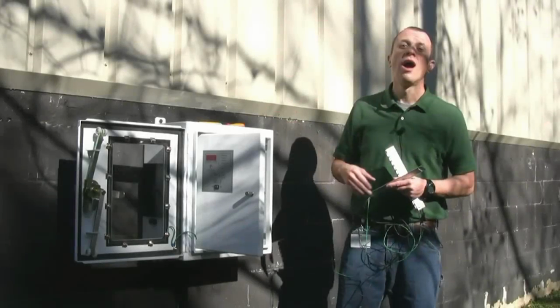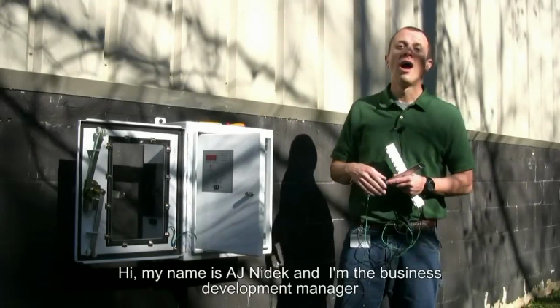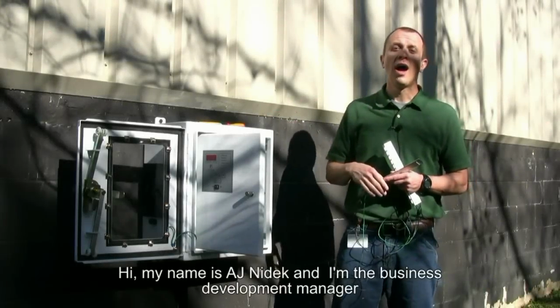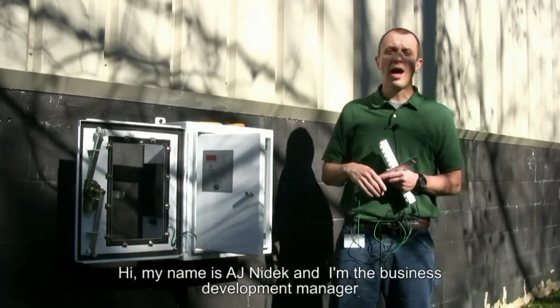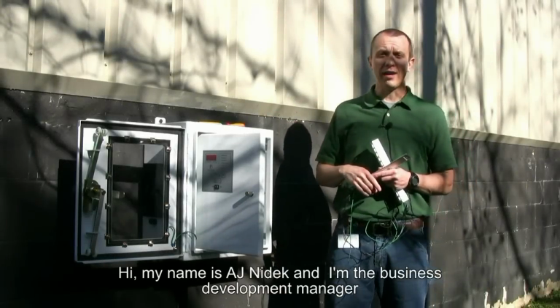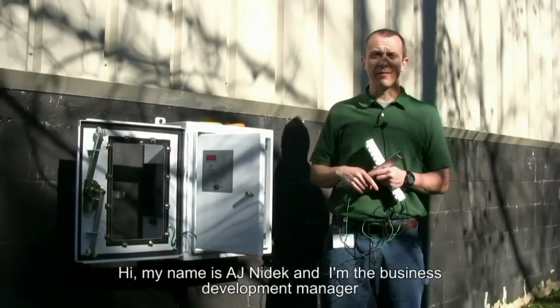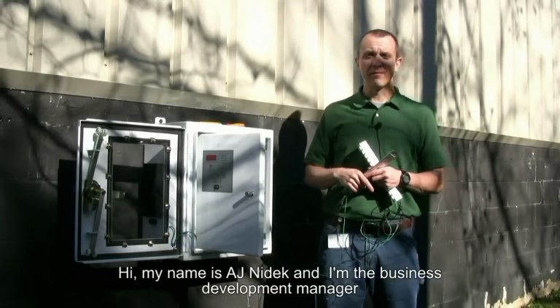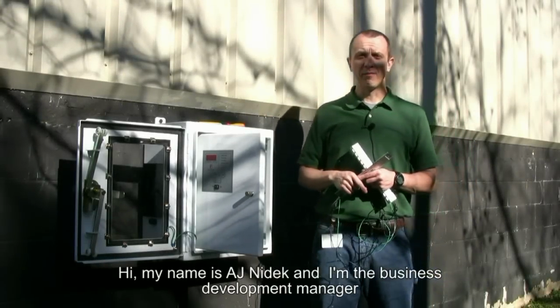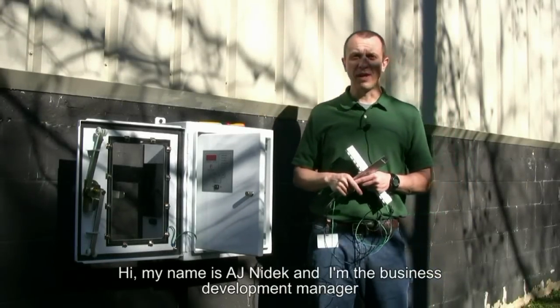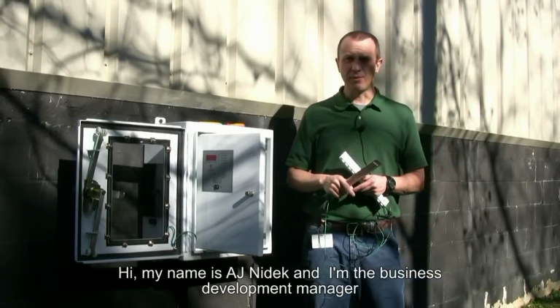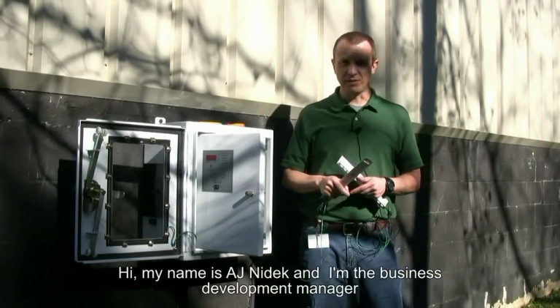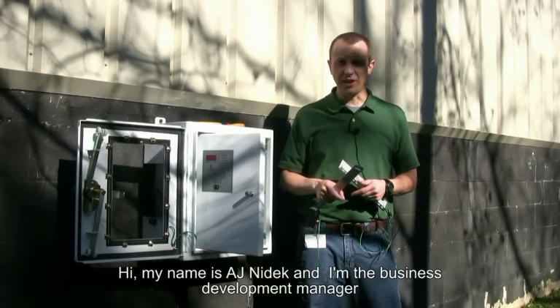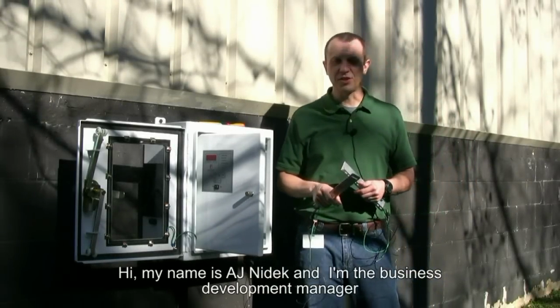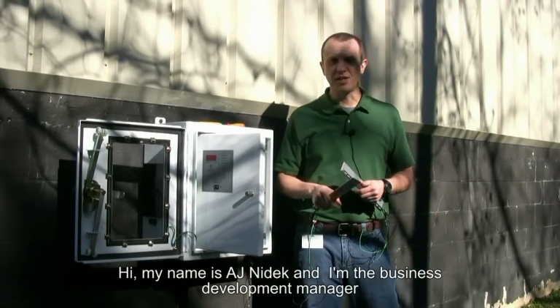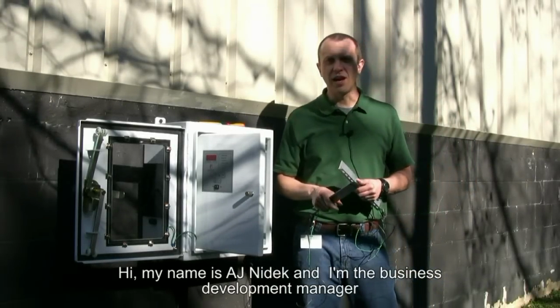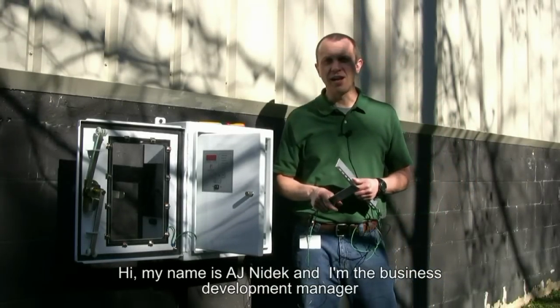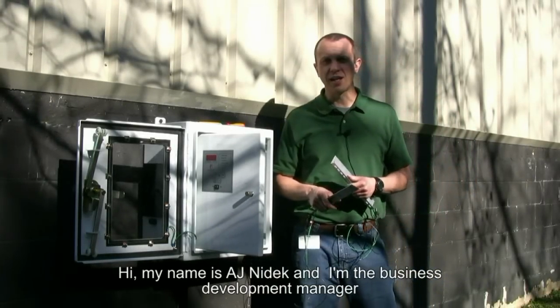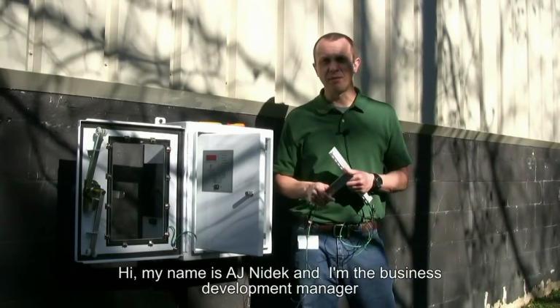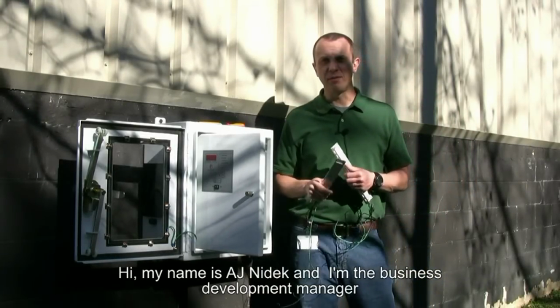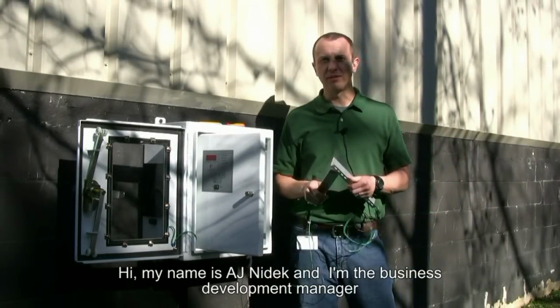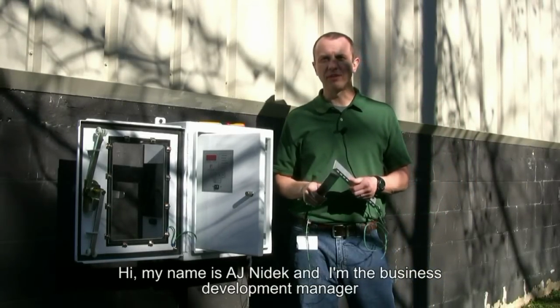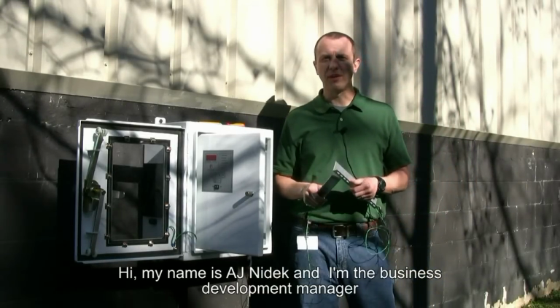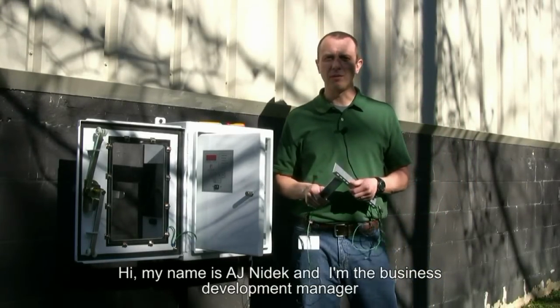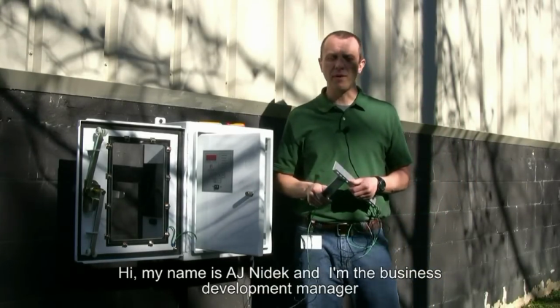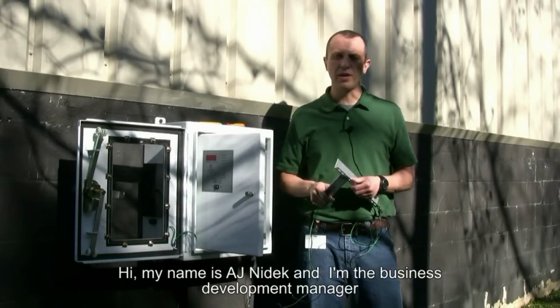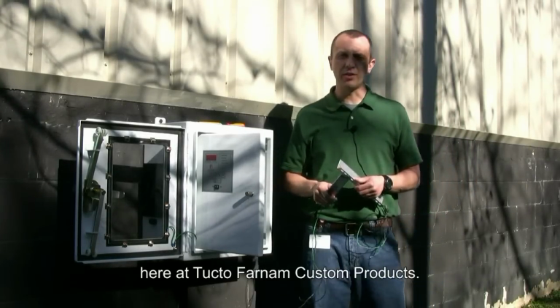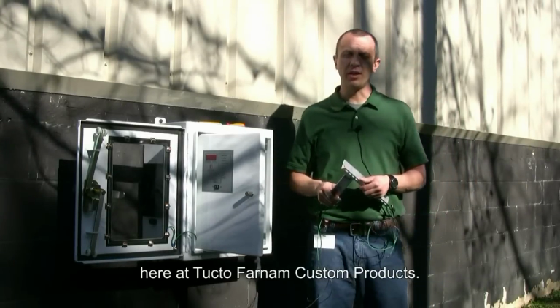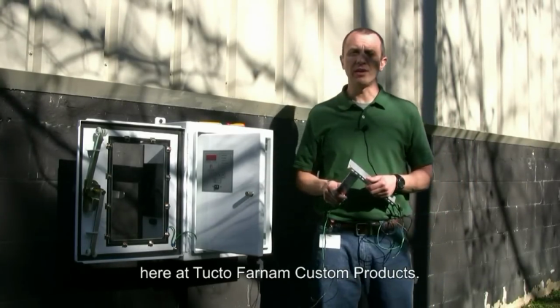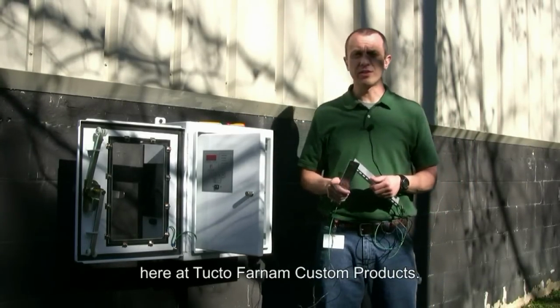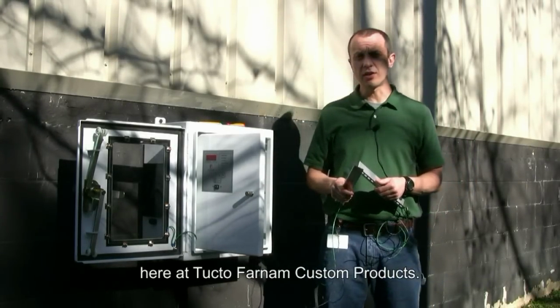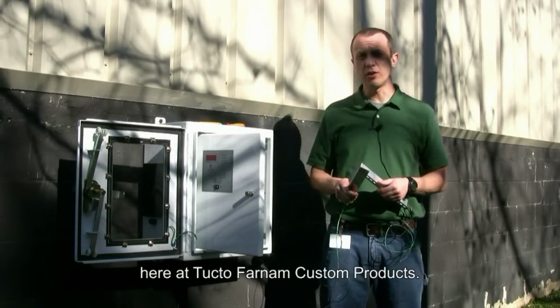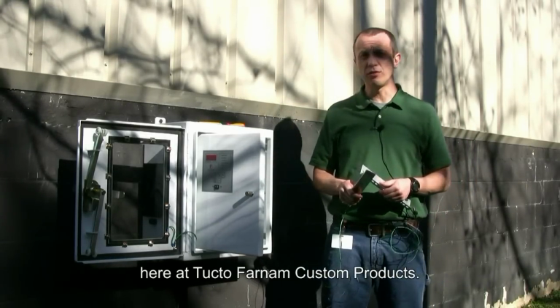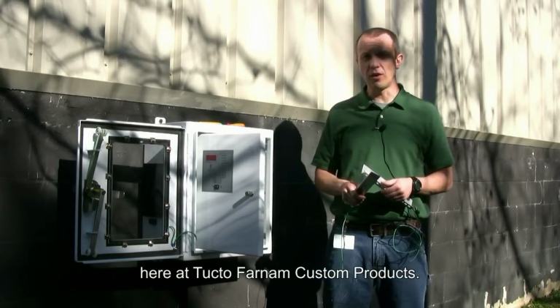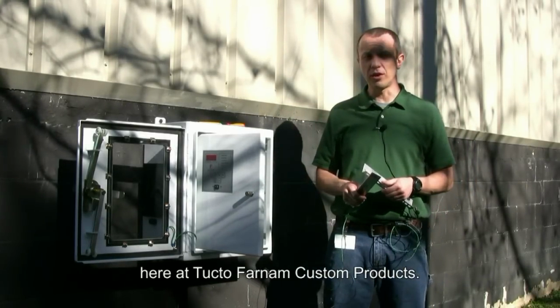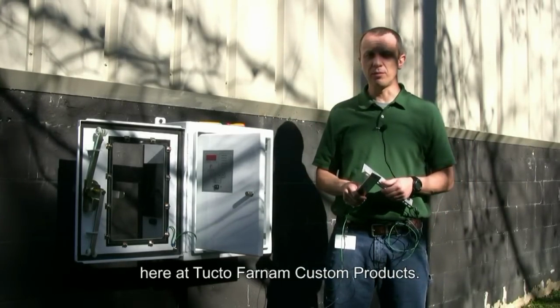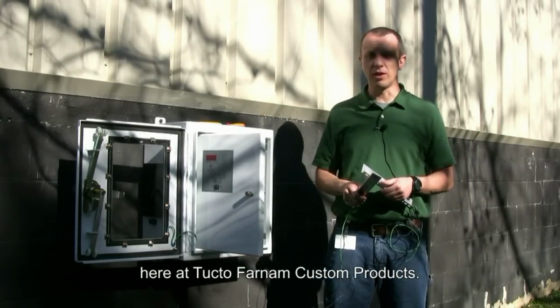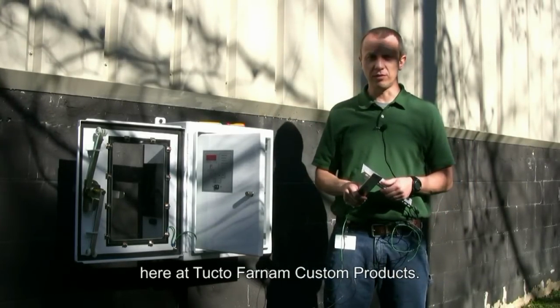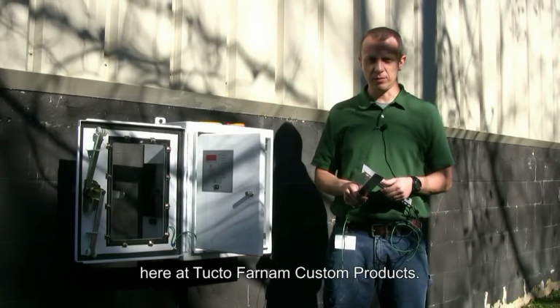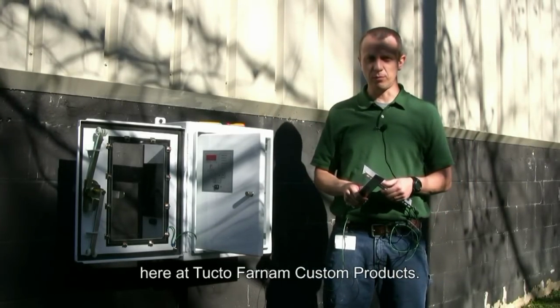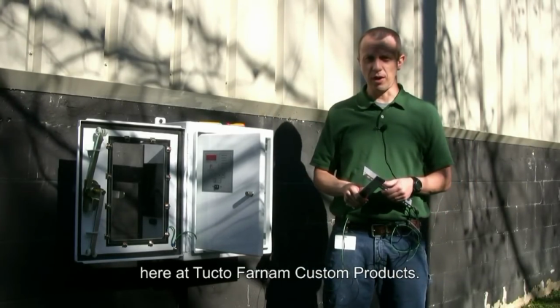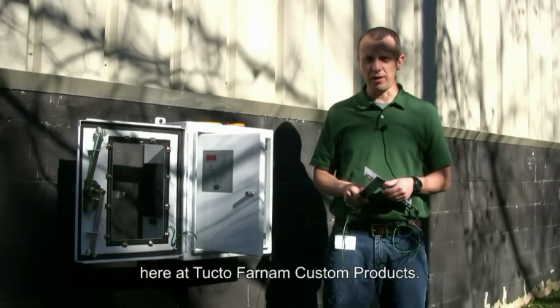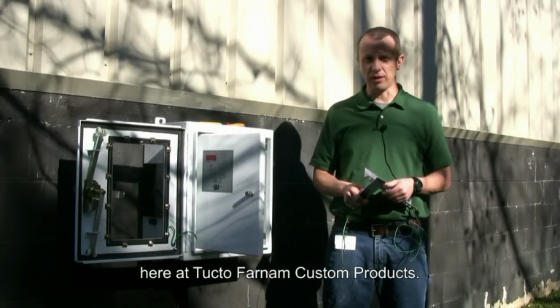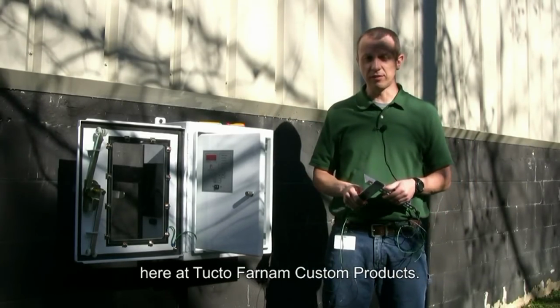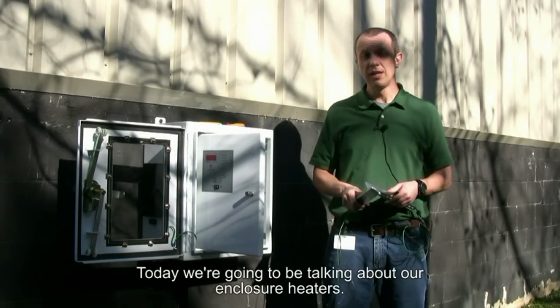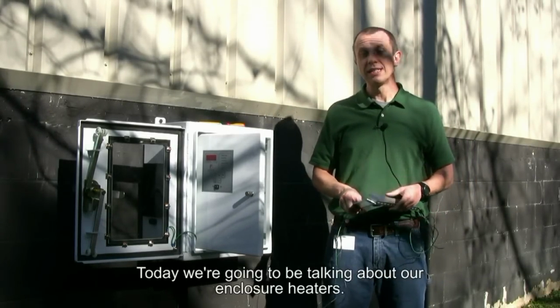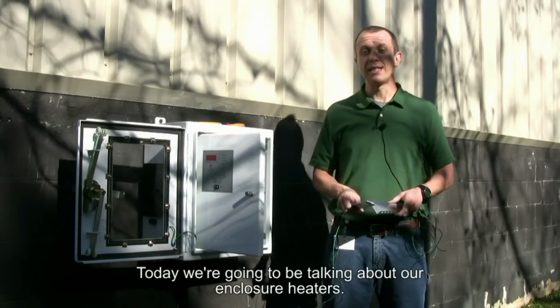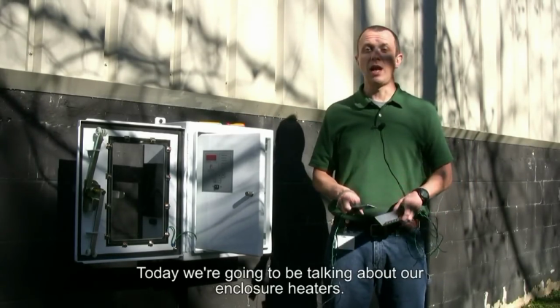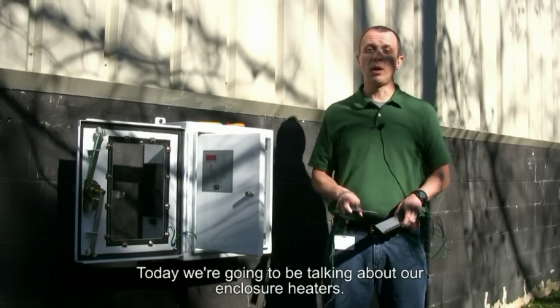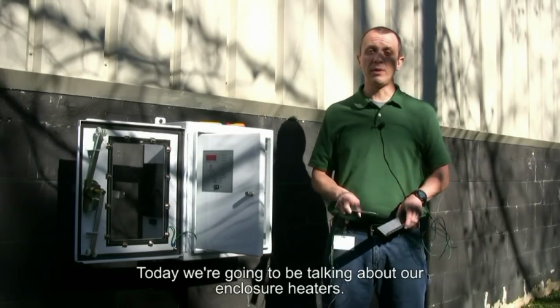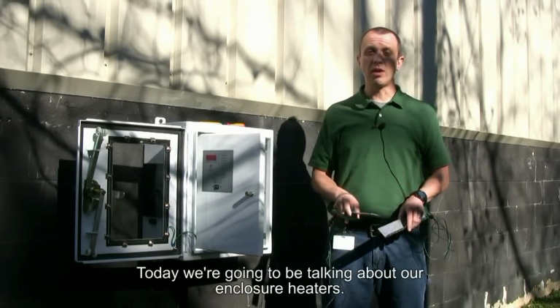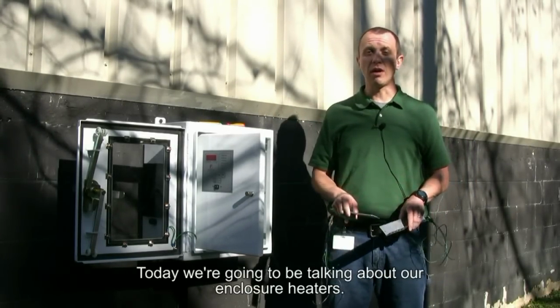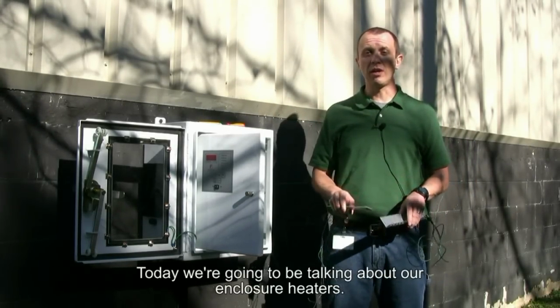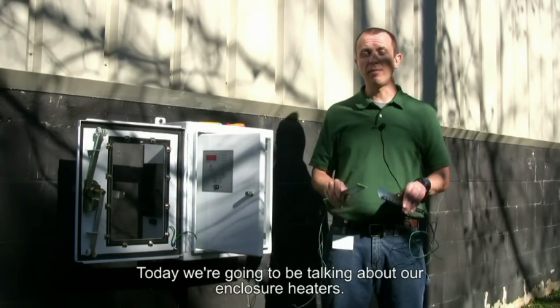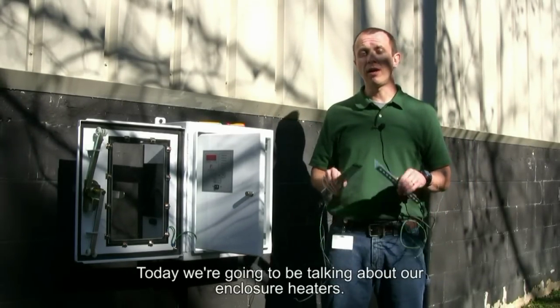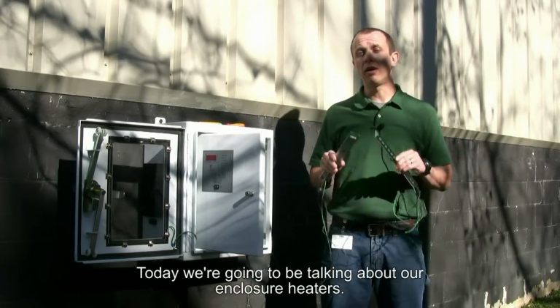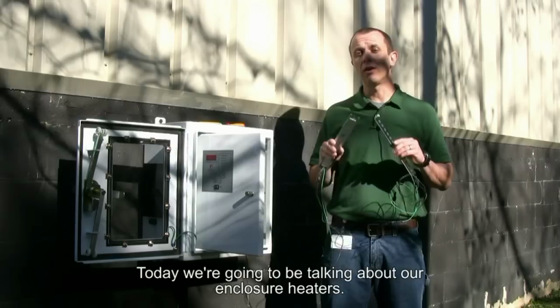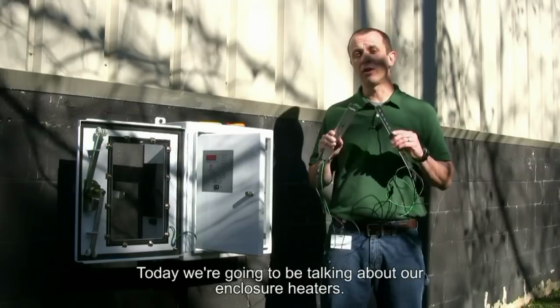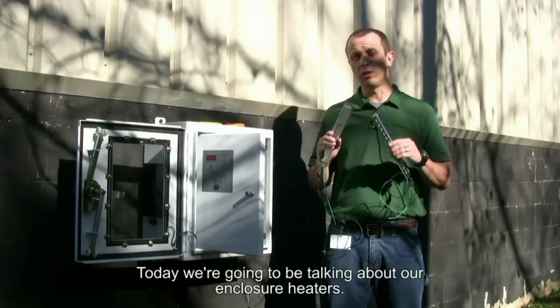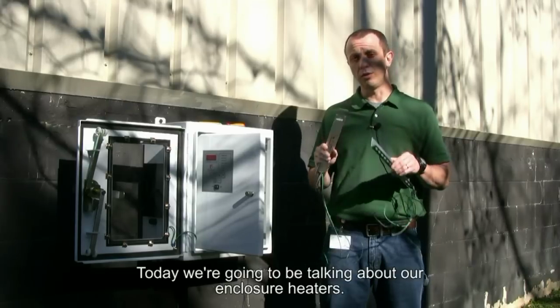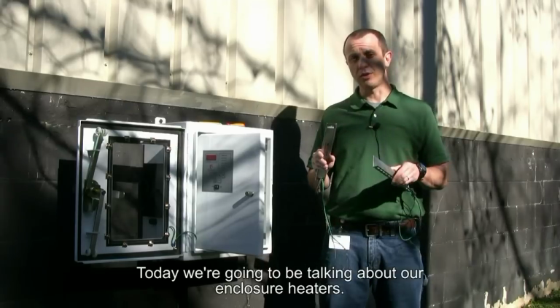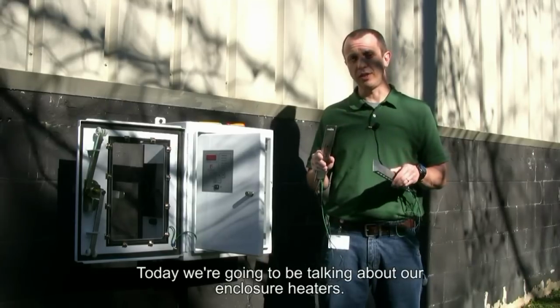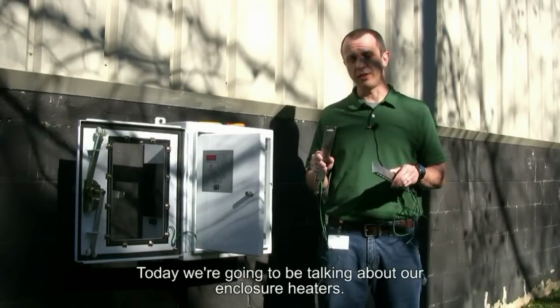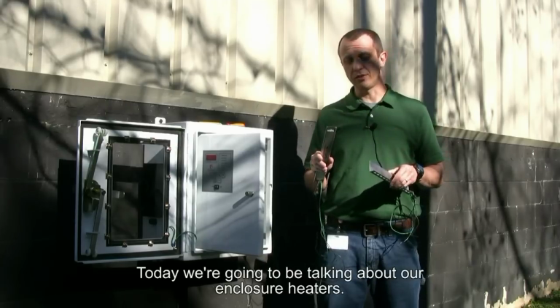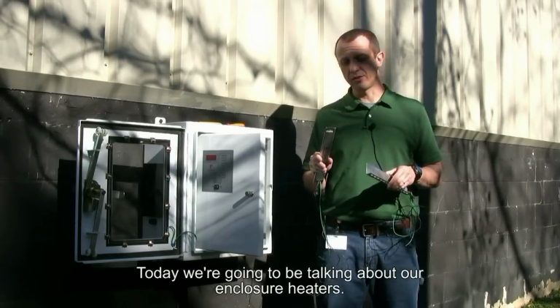Hi, my name is AJ Nadek. I'm the Business Development Manager here at Tutko Farnham Custom Products. Today we're going to be talking about our enclosure heaters.